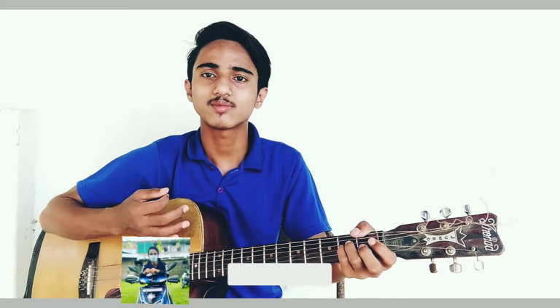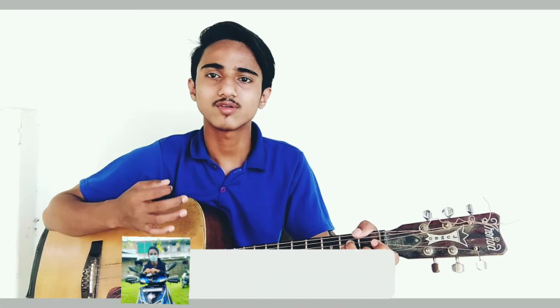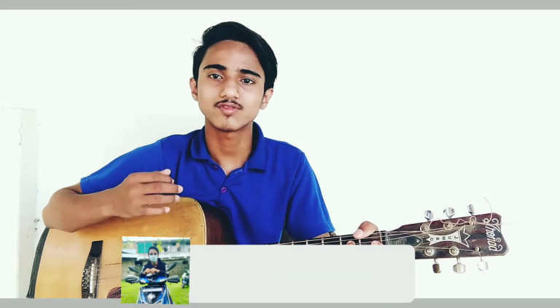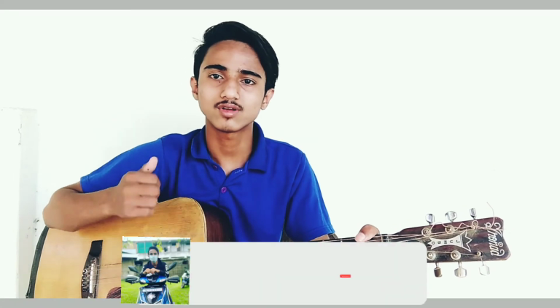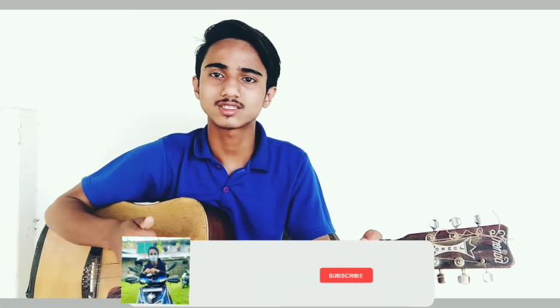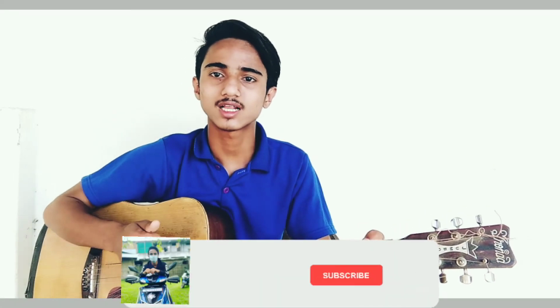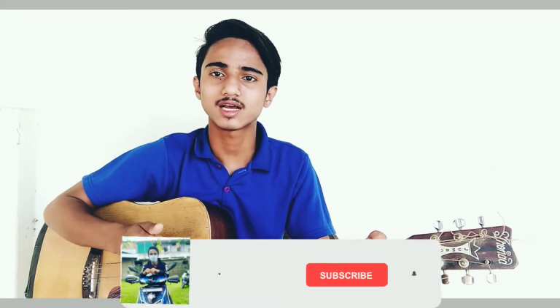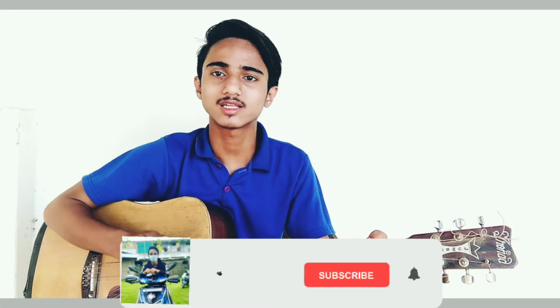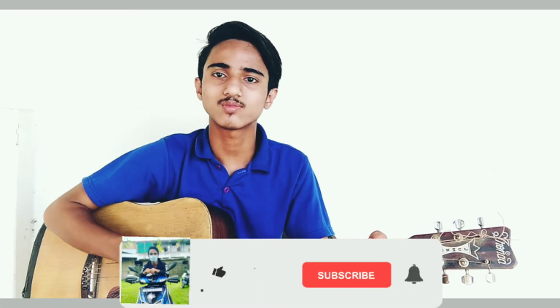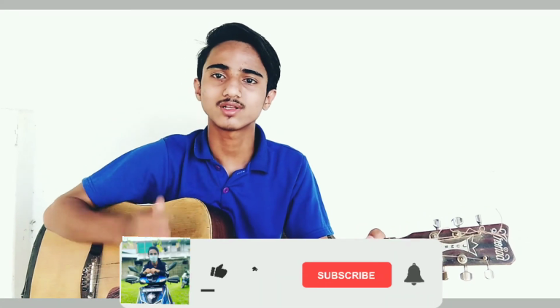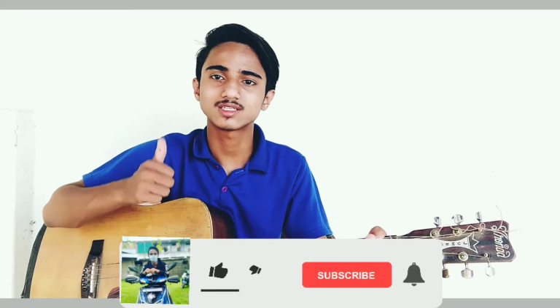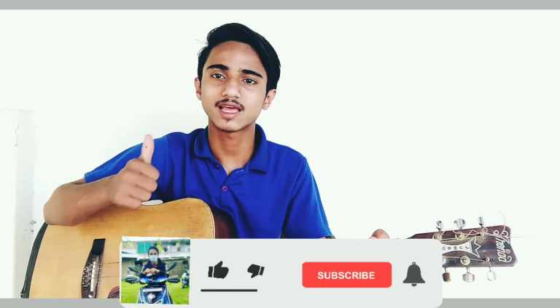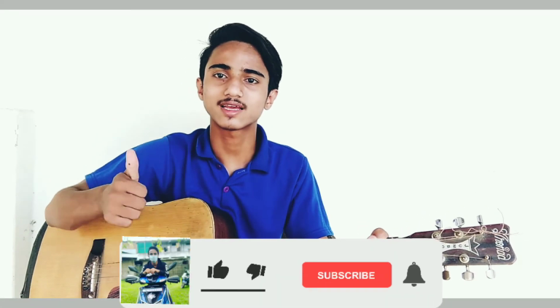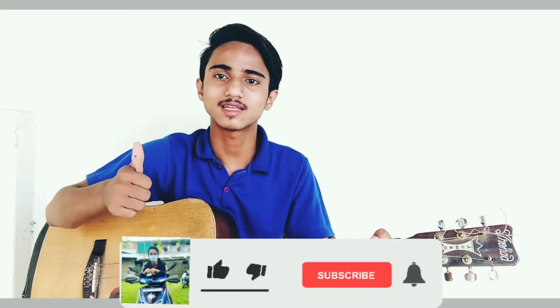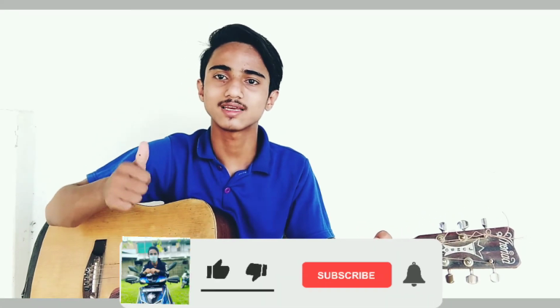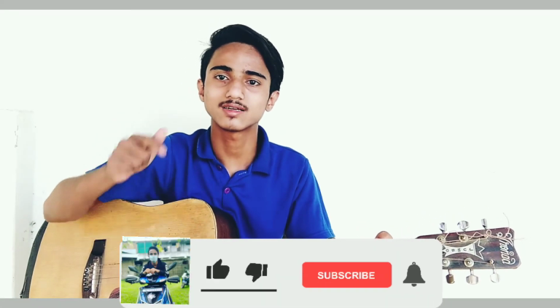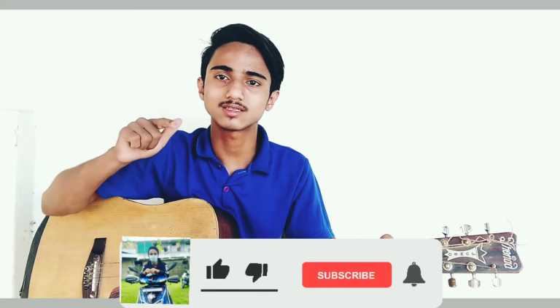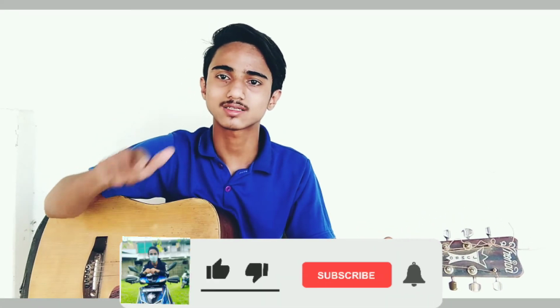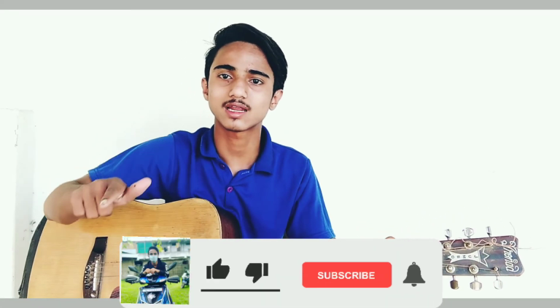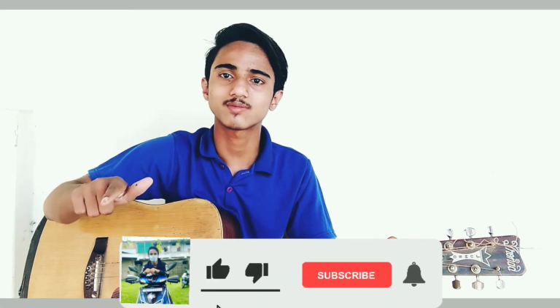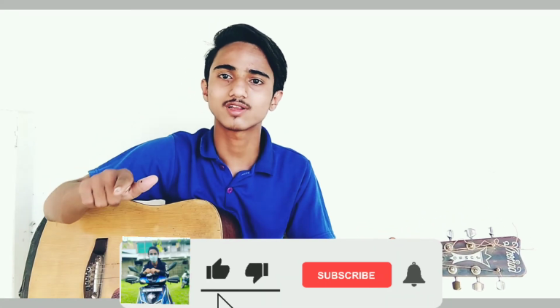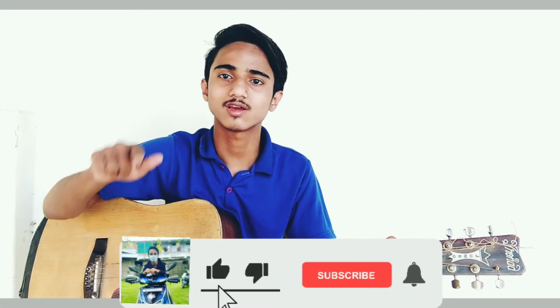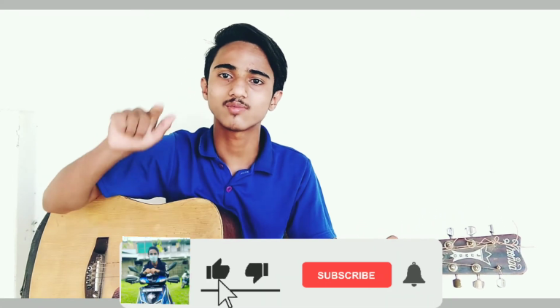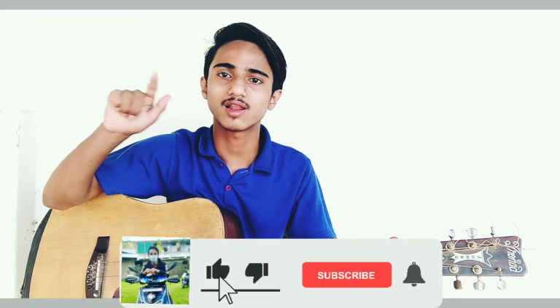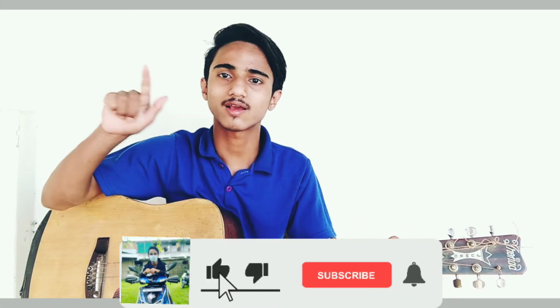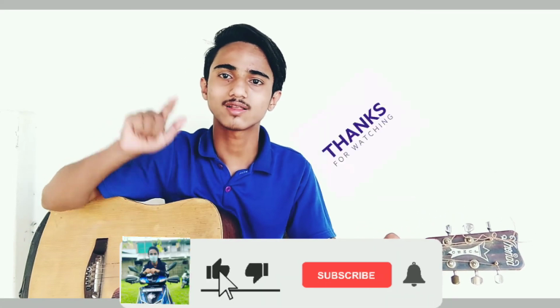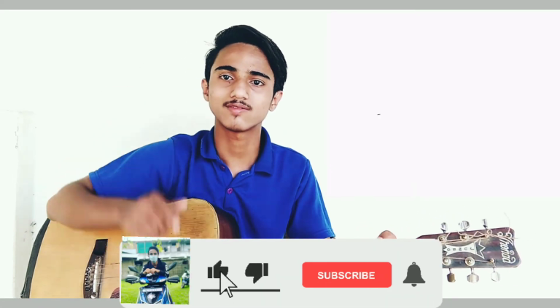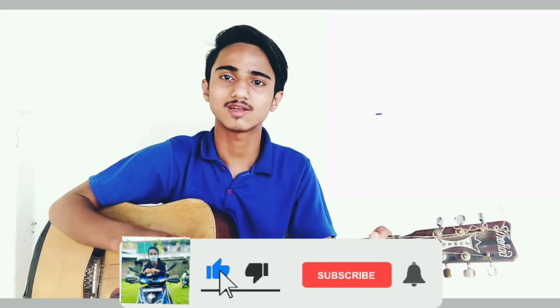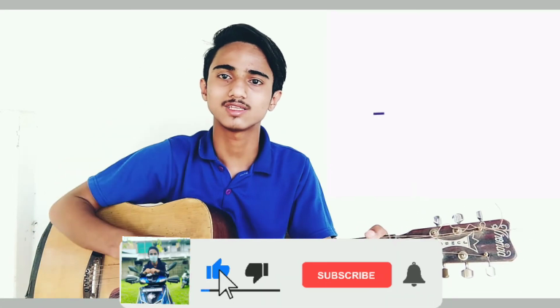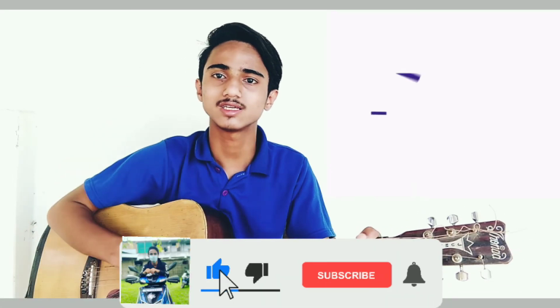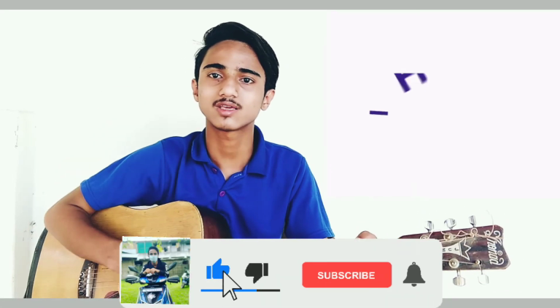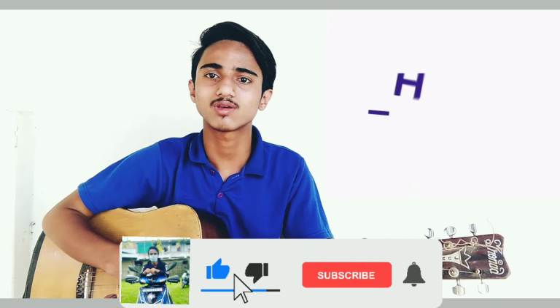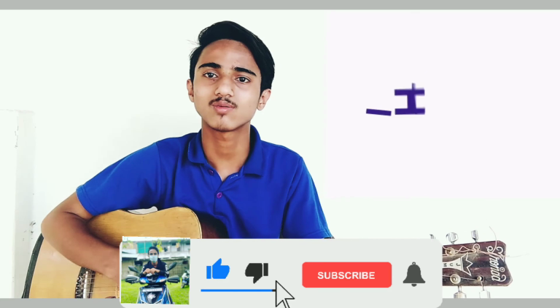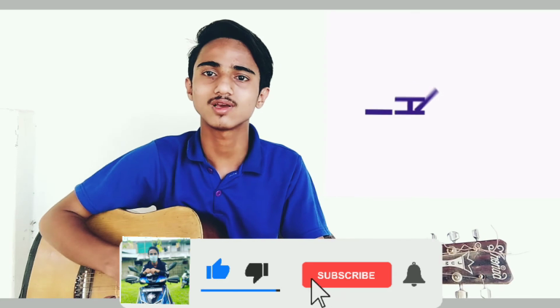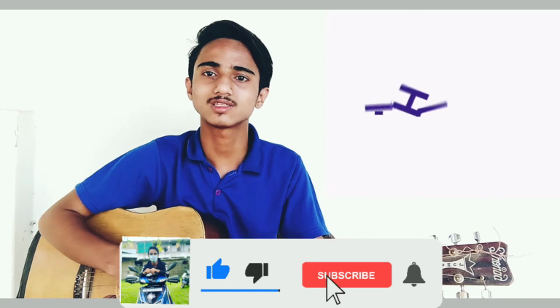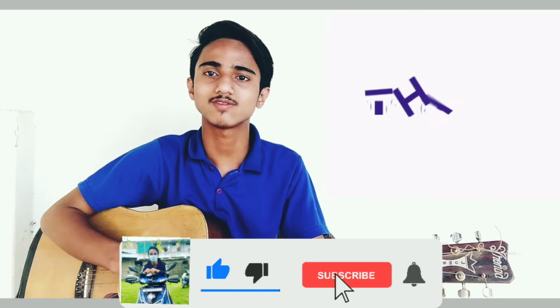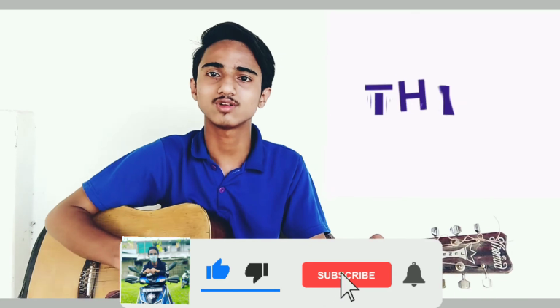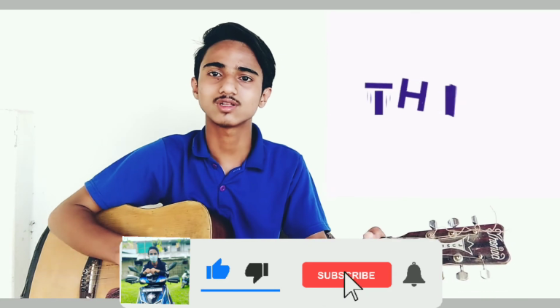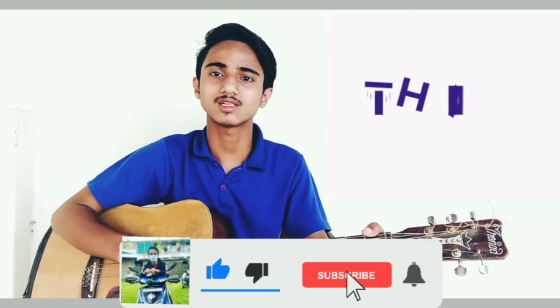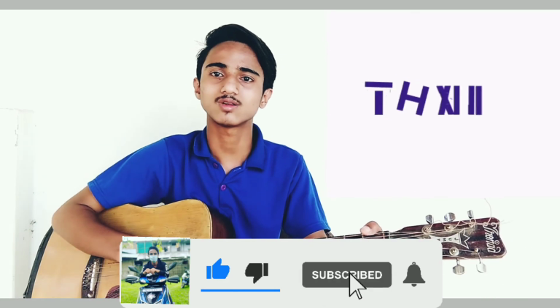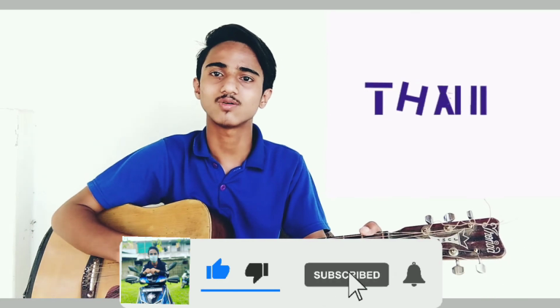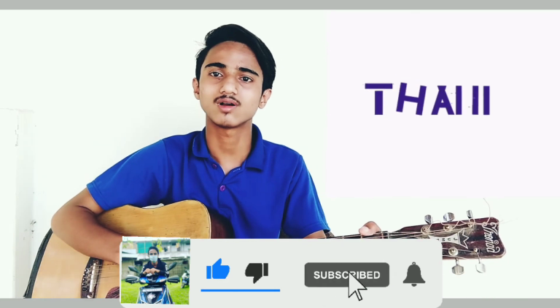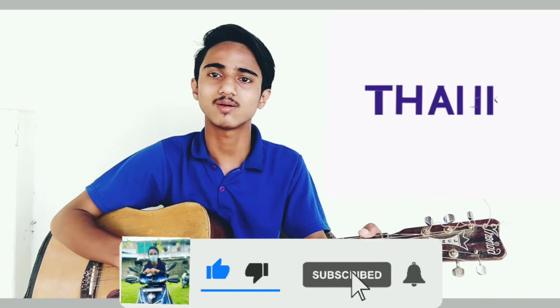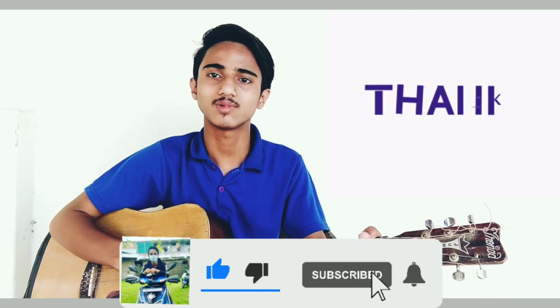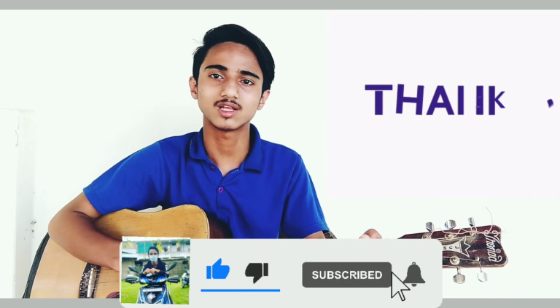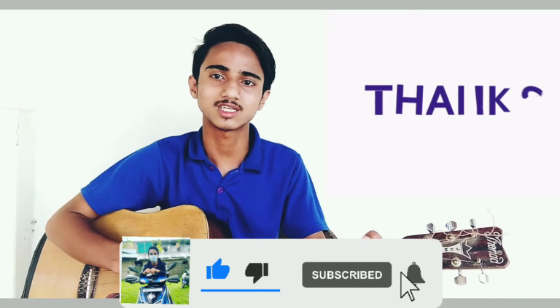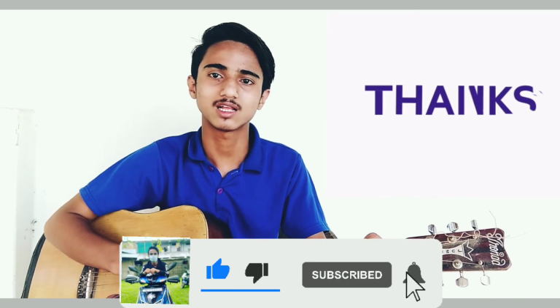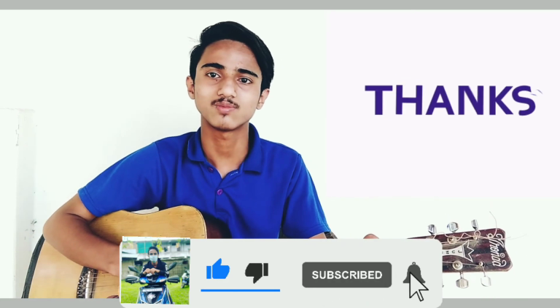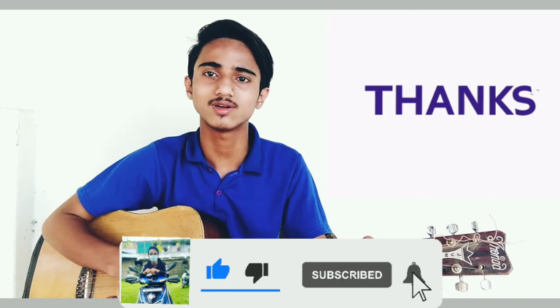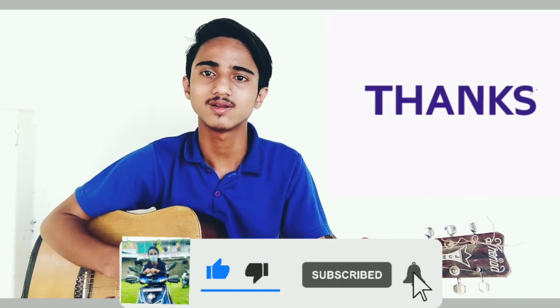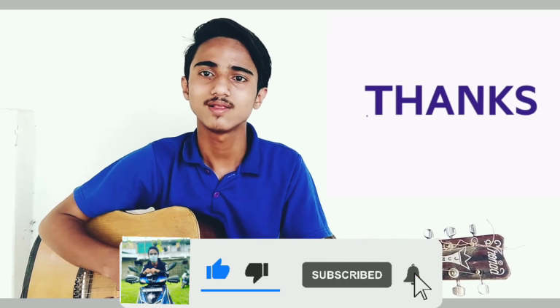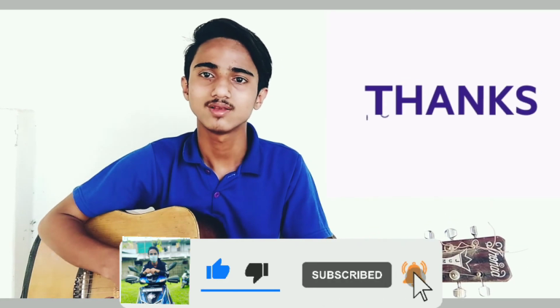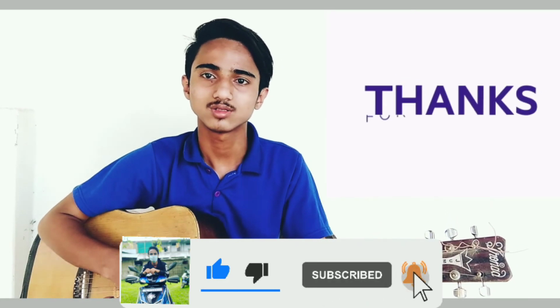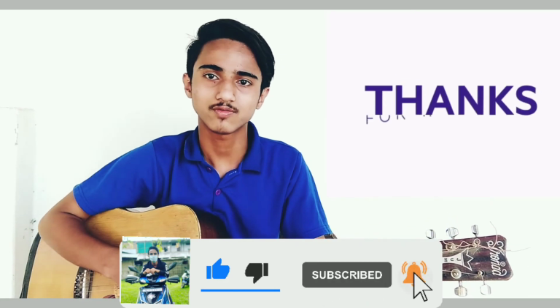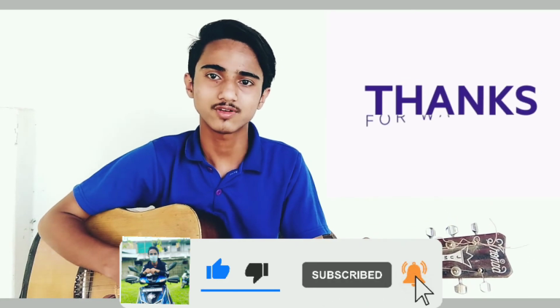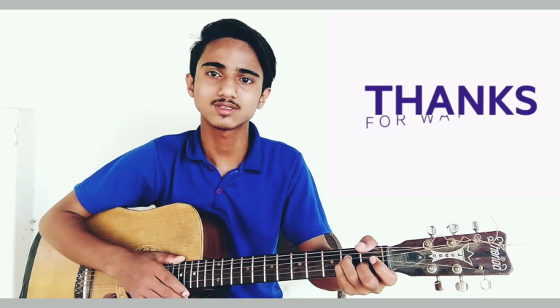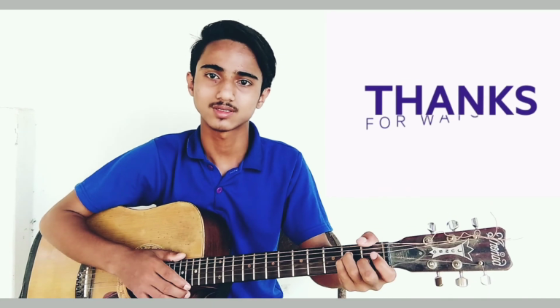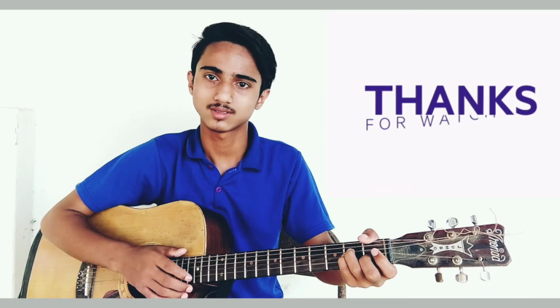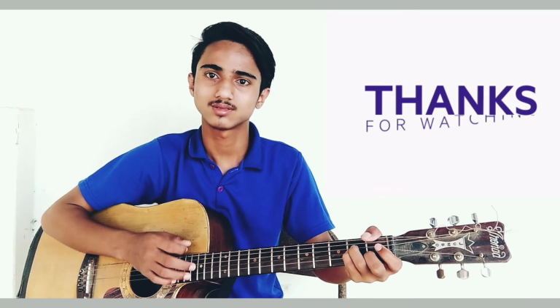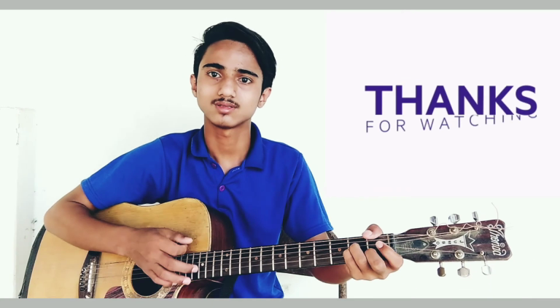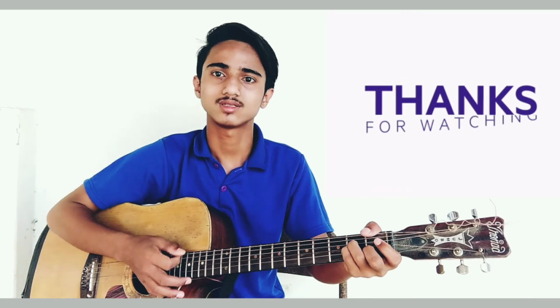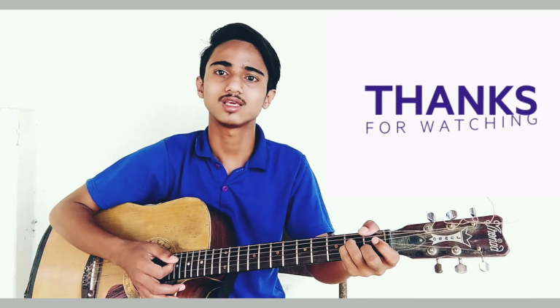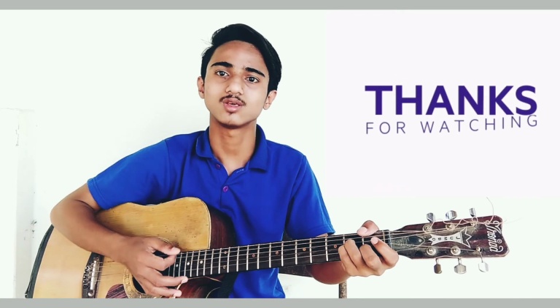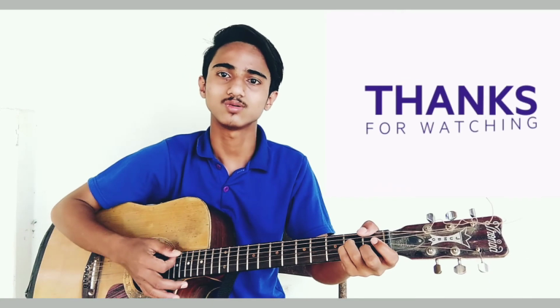Please like, subscribe, and check out more videos on the channel. So friends, thank you.